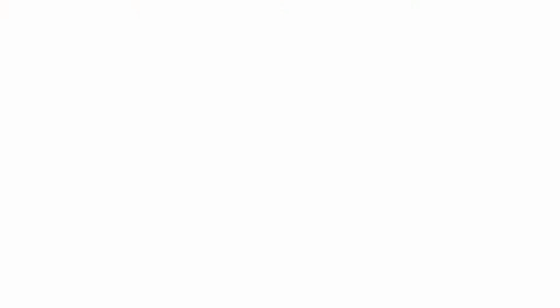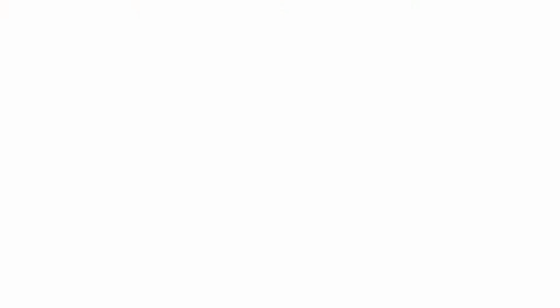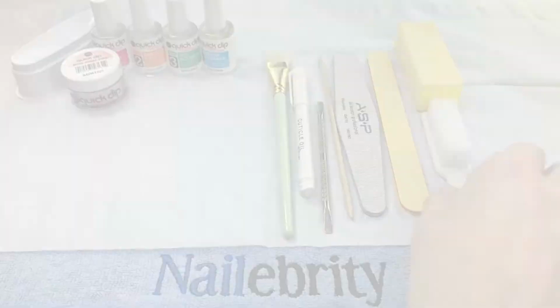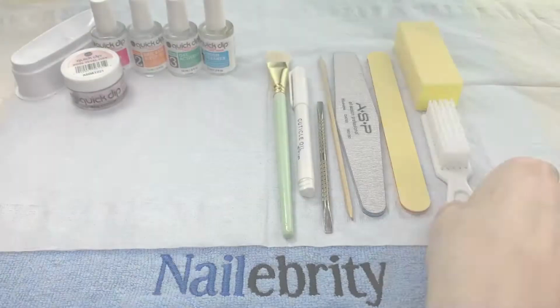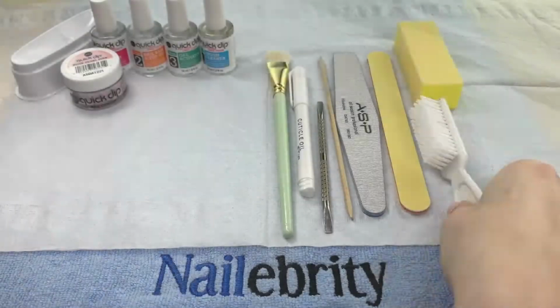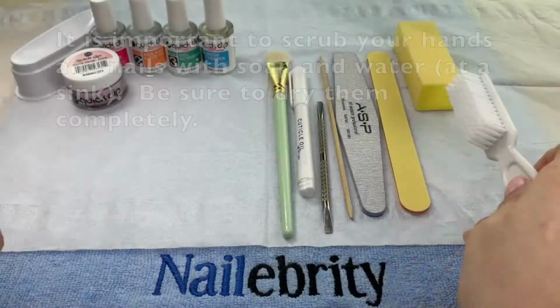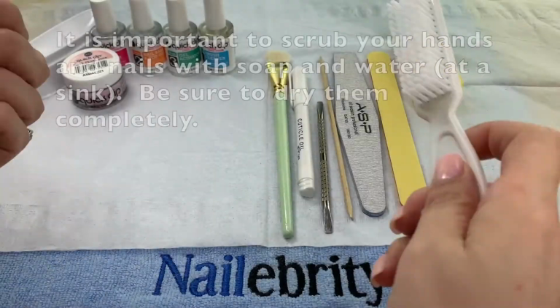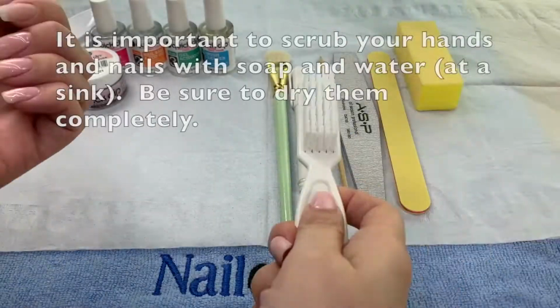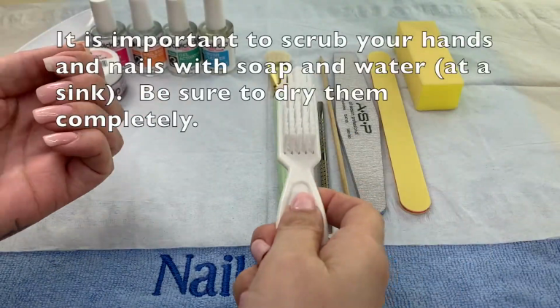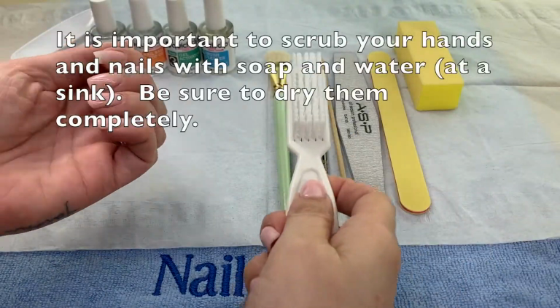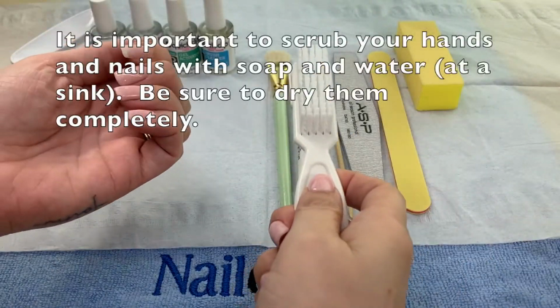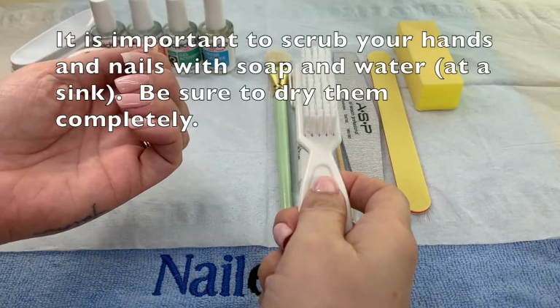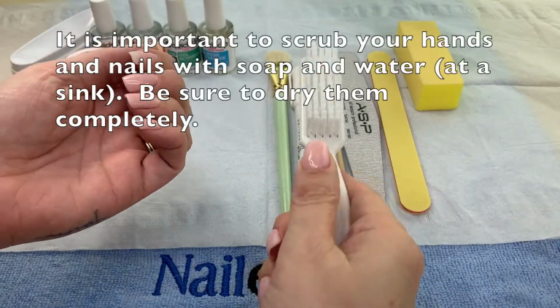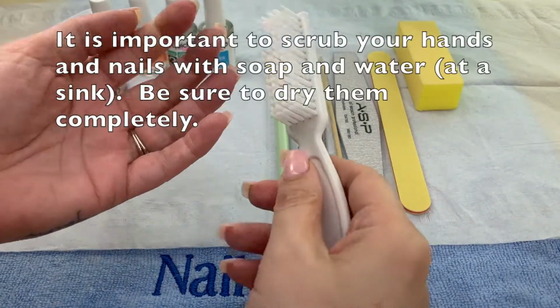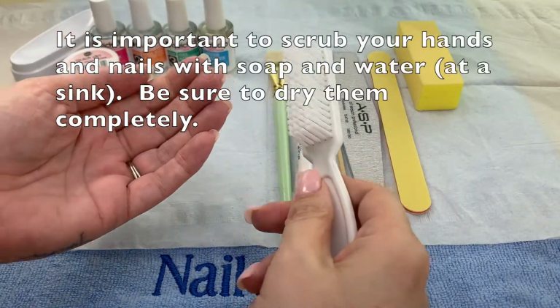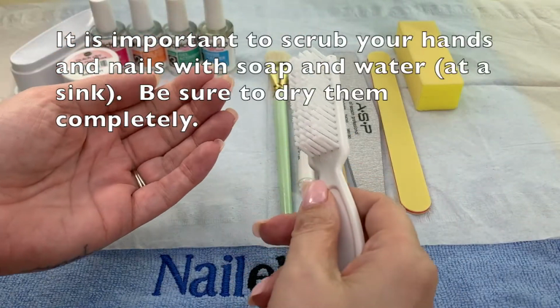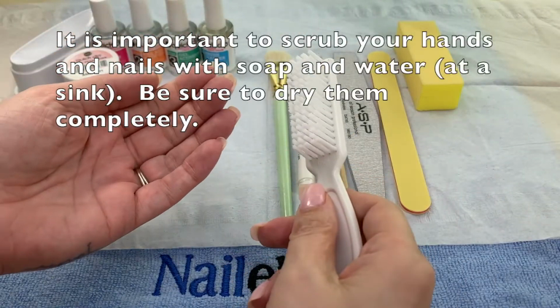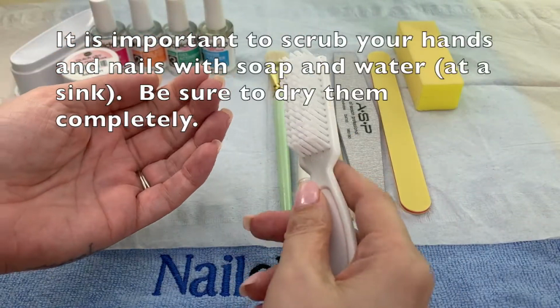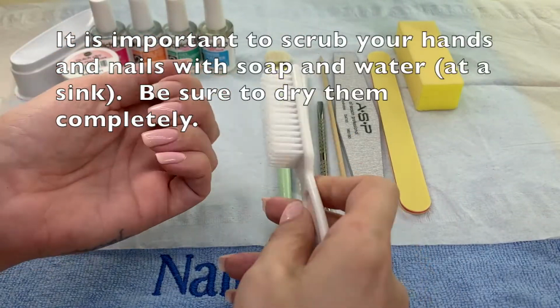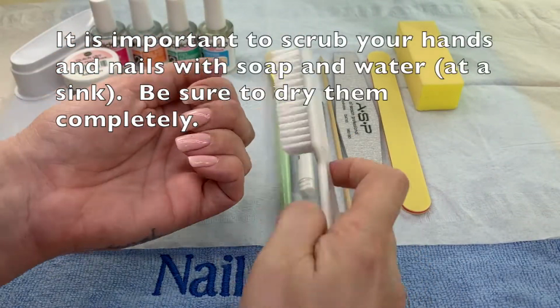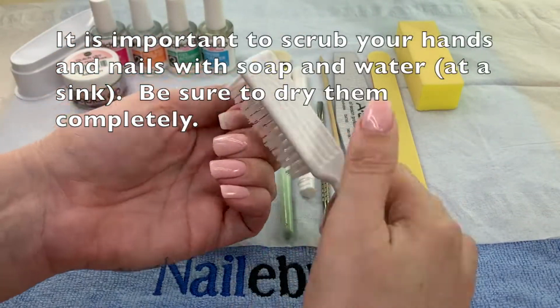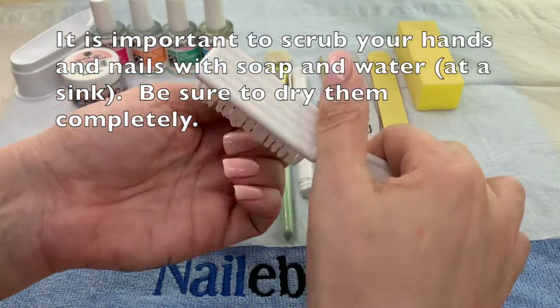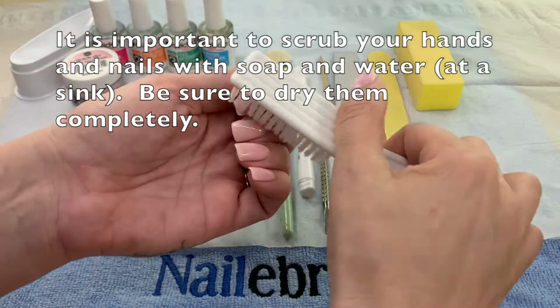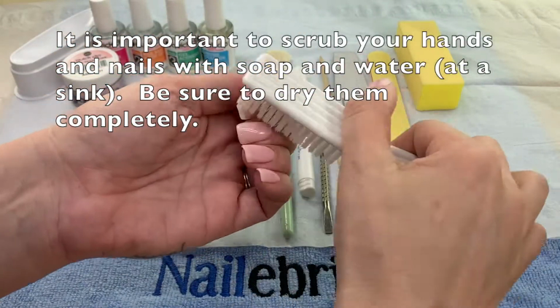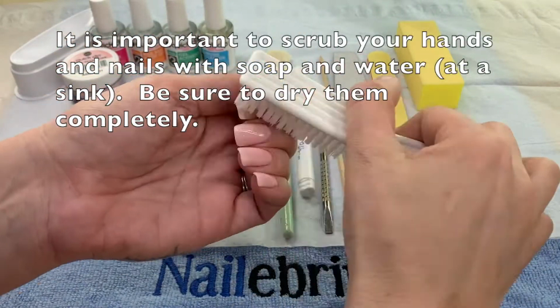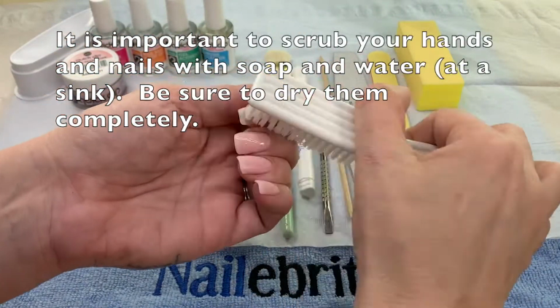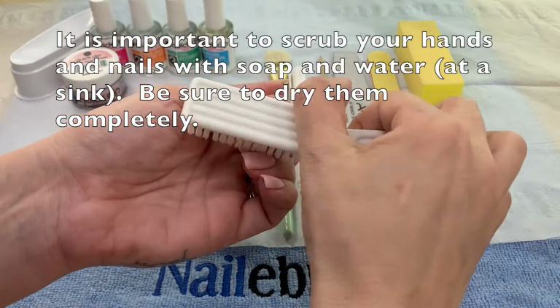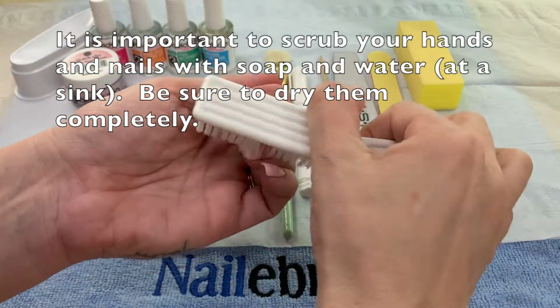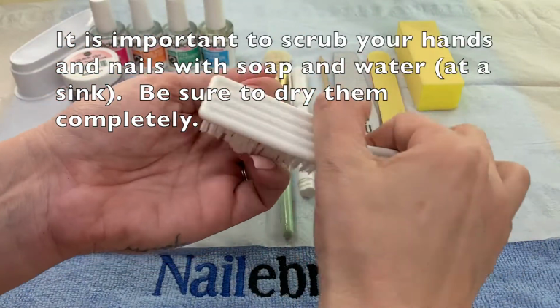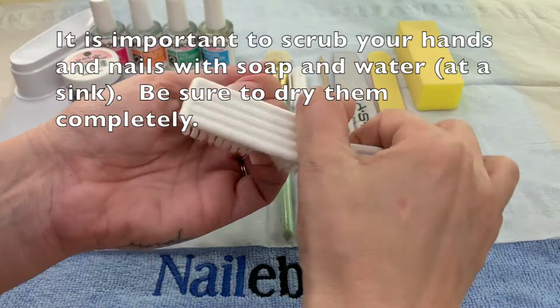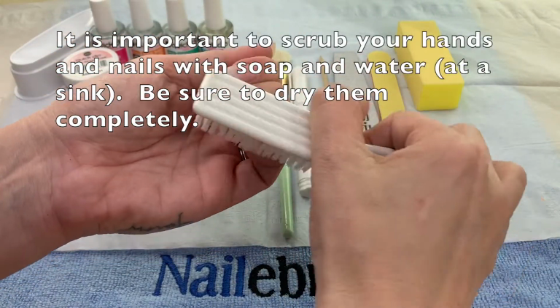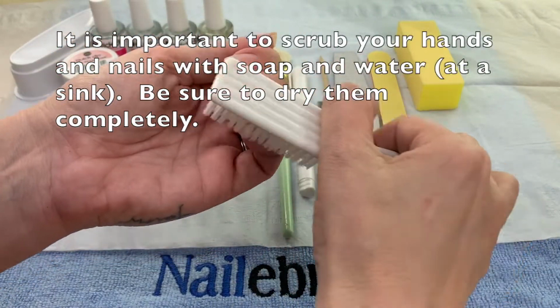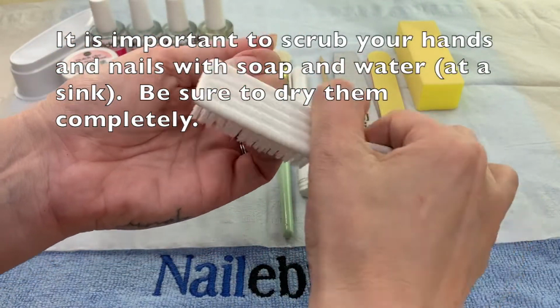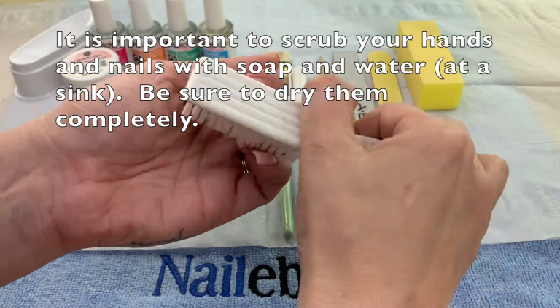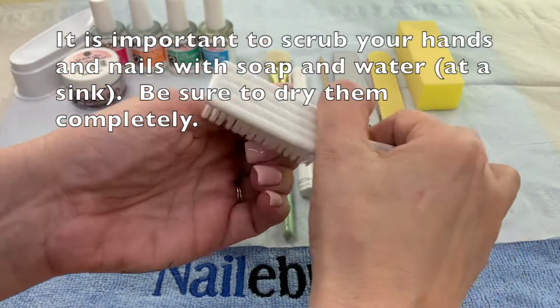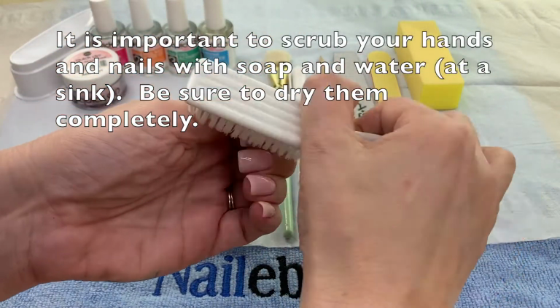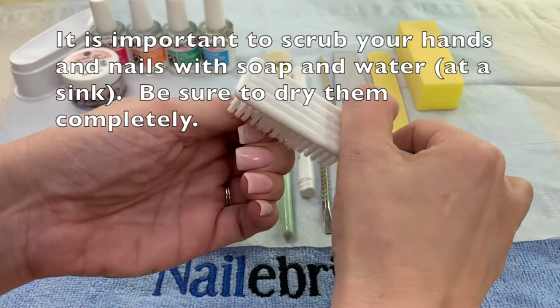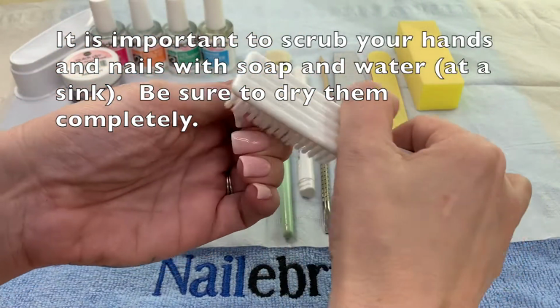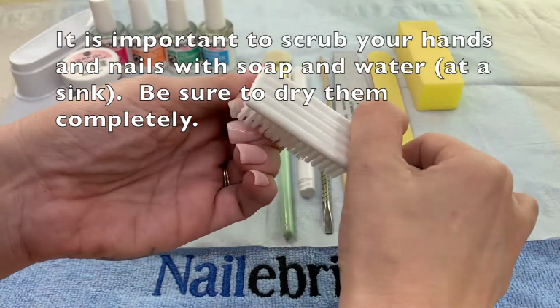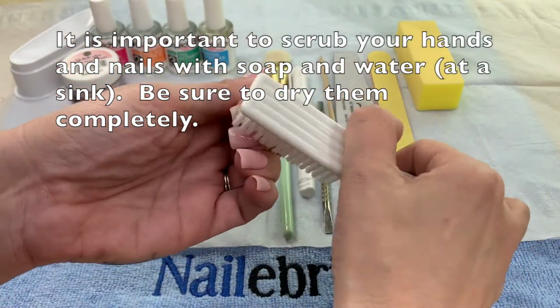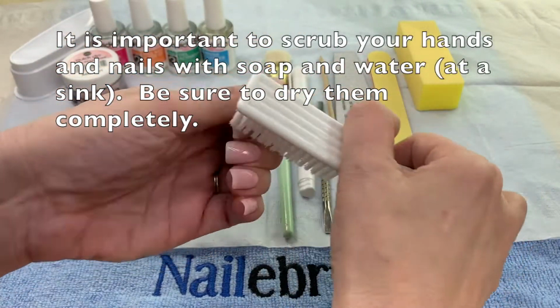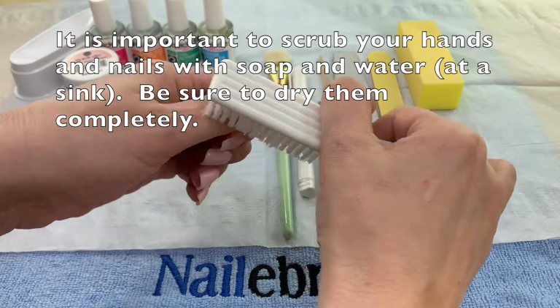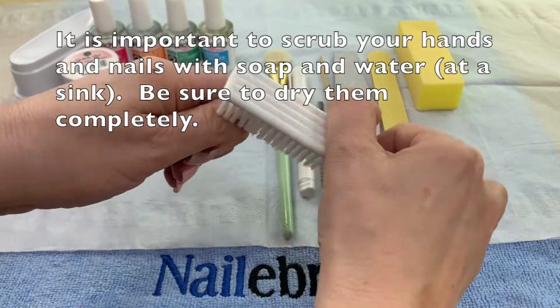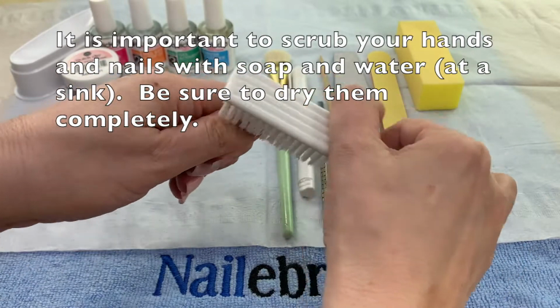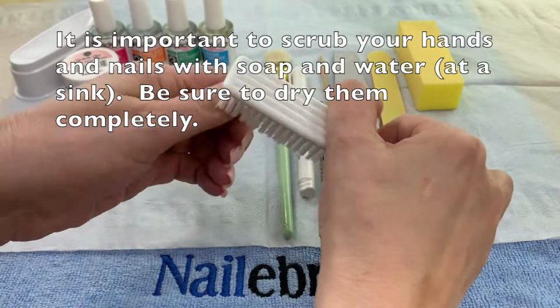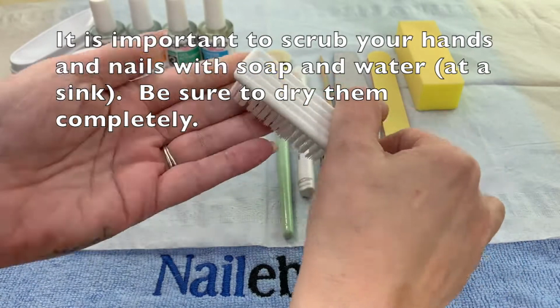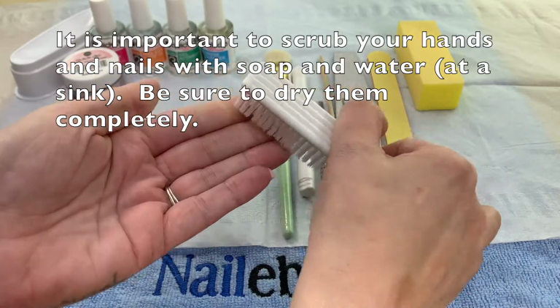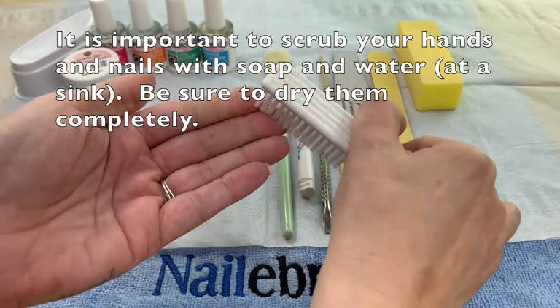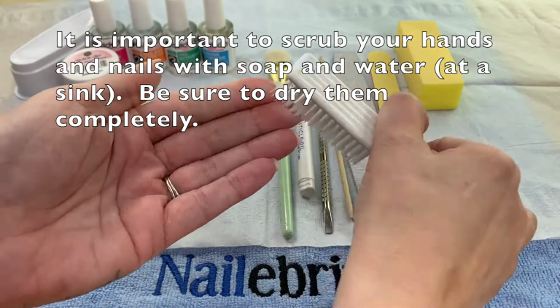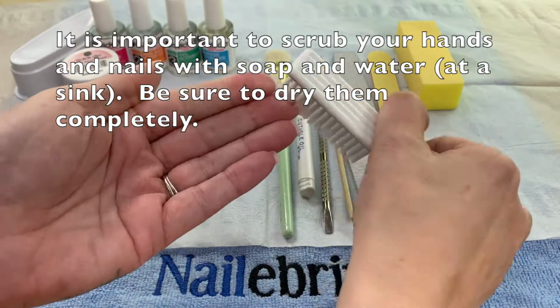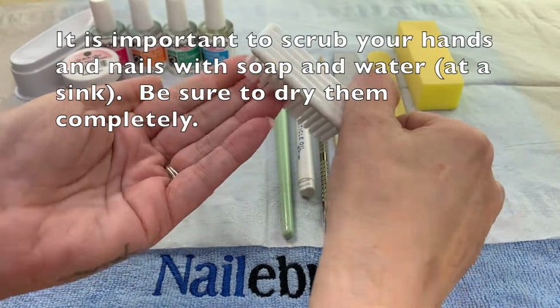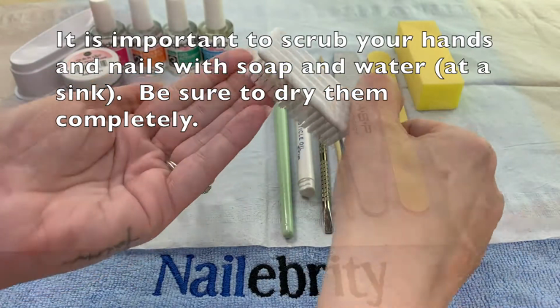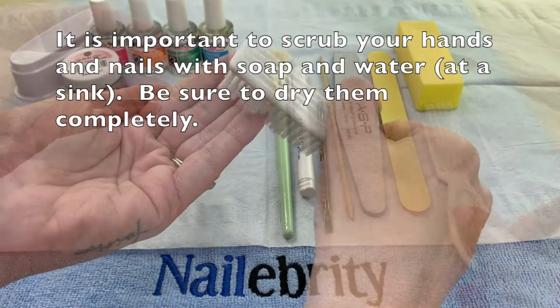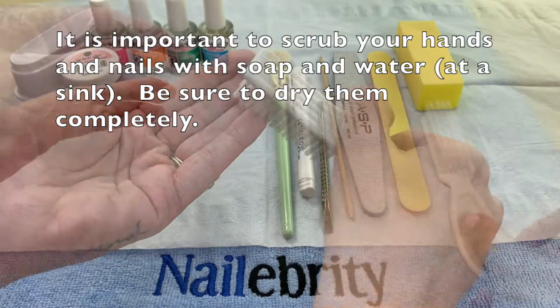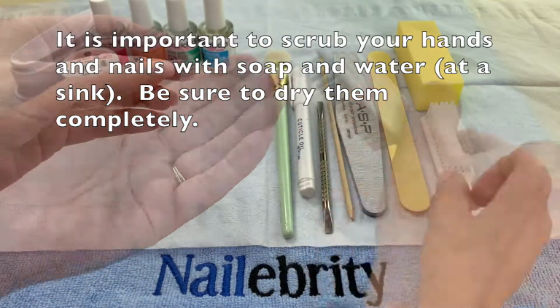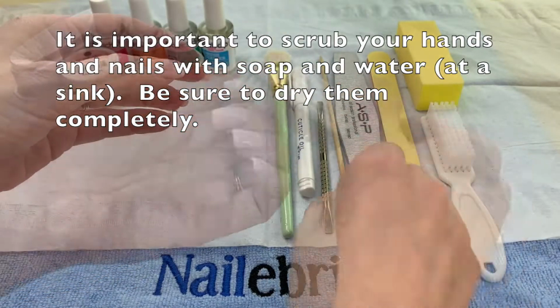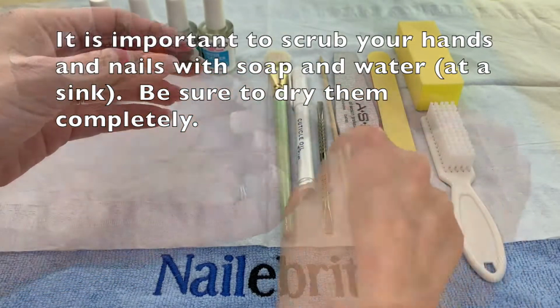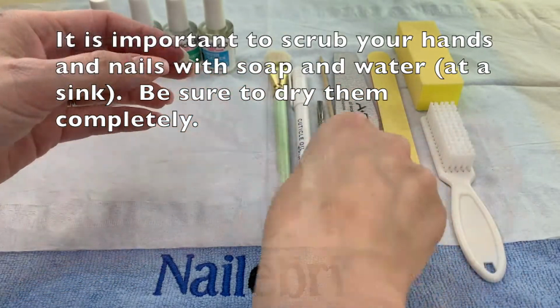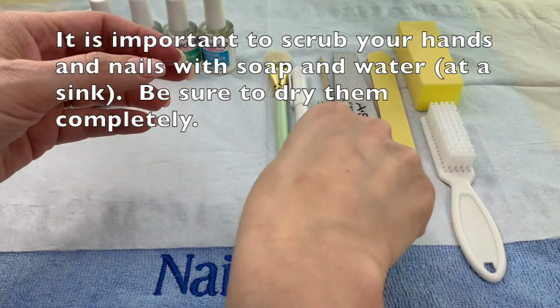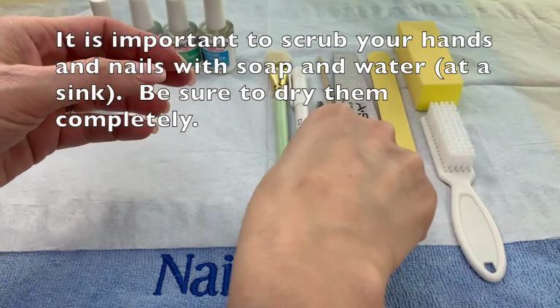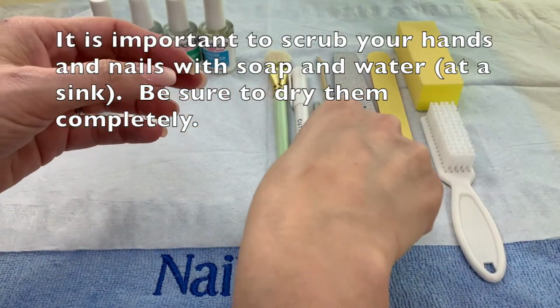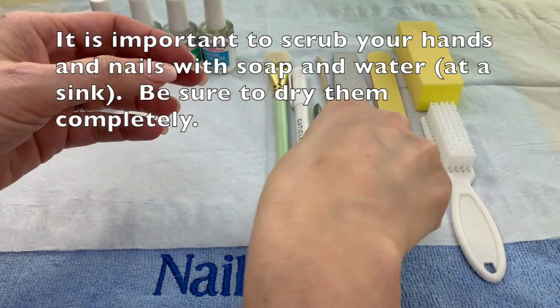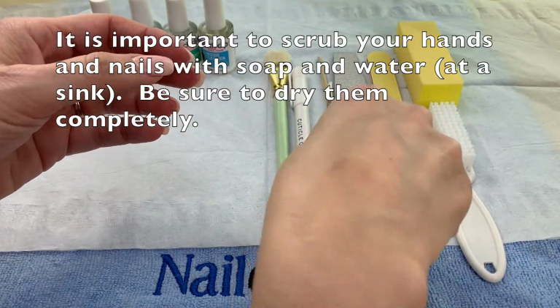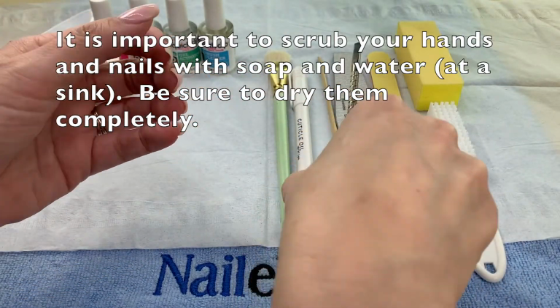Don't just wash your hands with soap and water — scrub in for surgery. This is the first step of helping that product adhere to your nails.